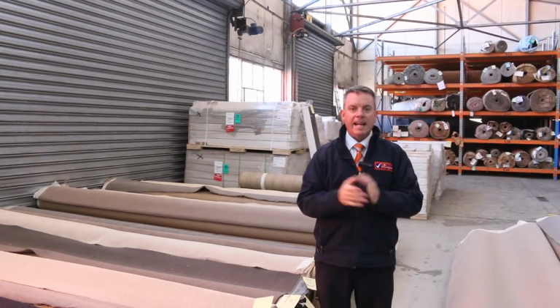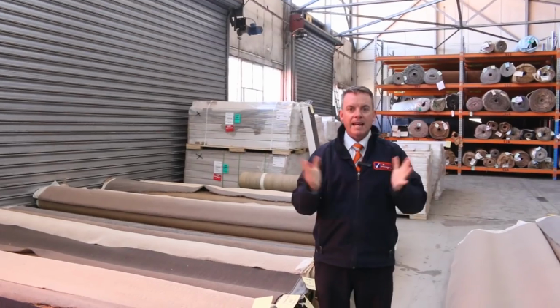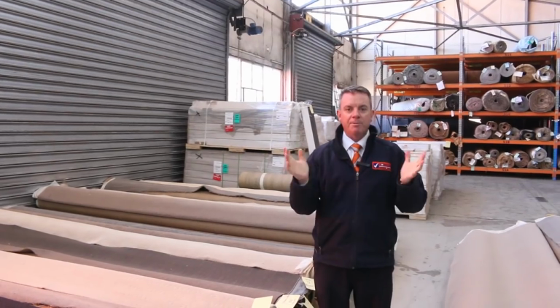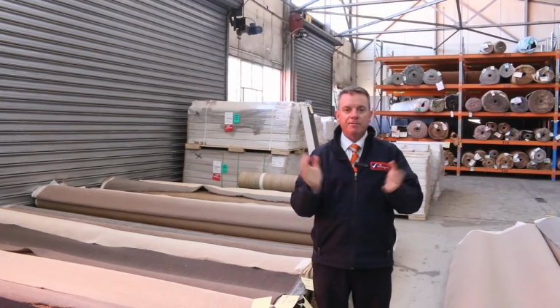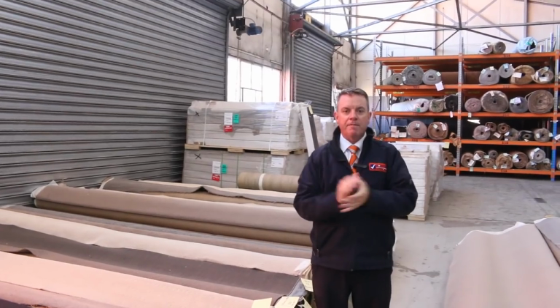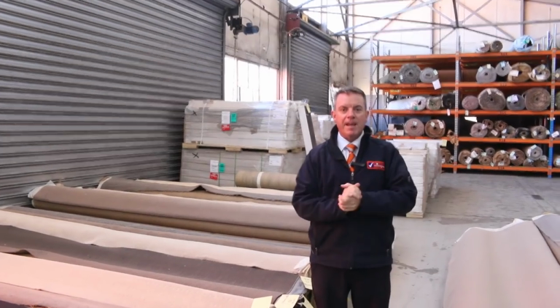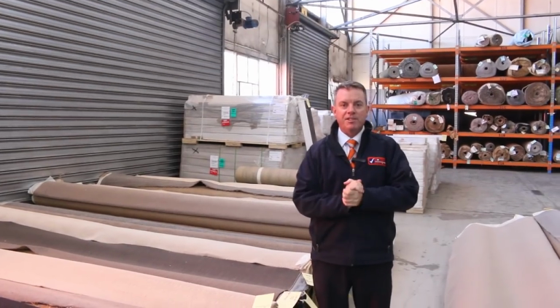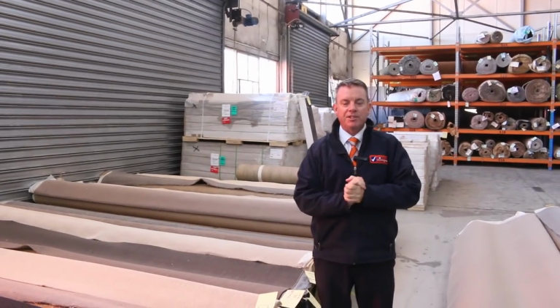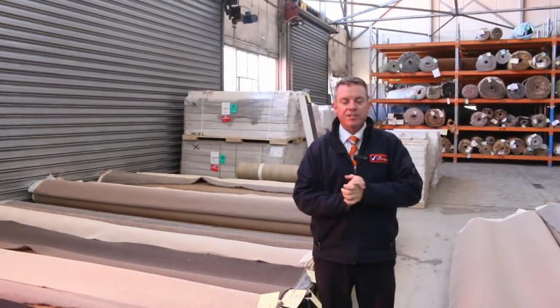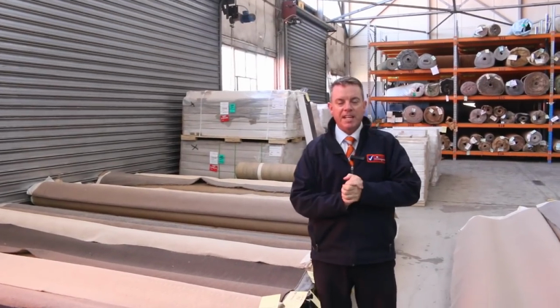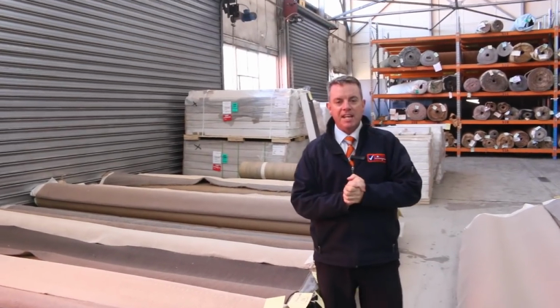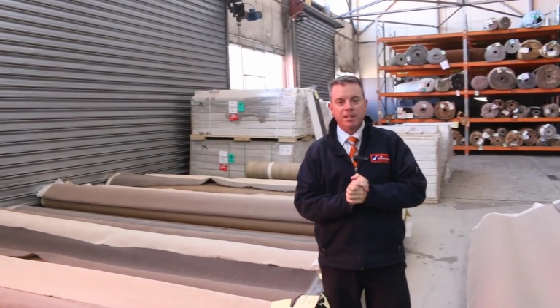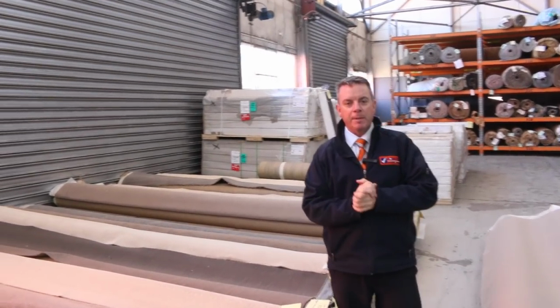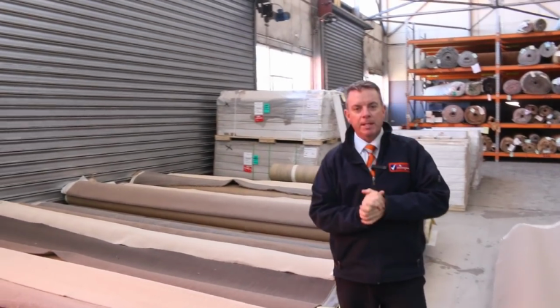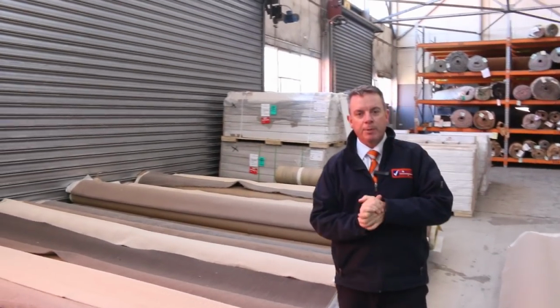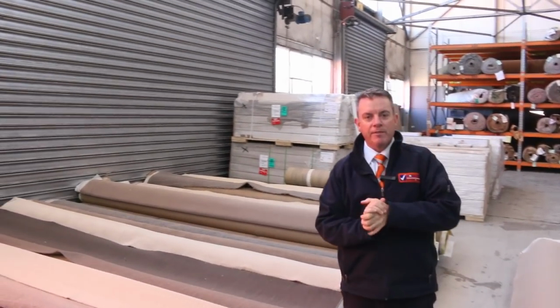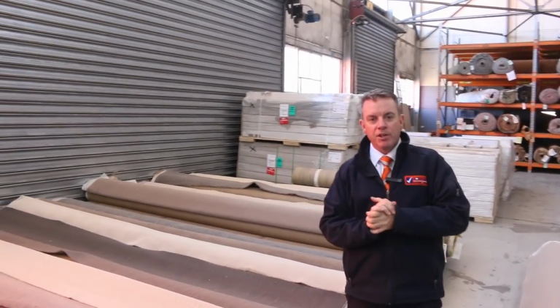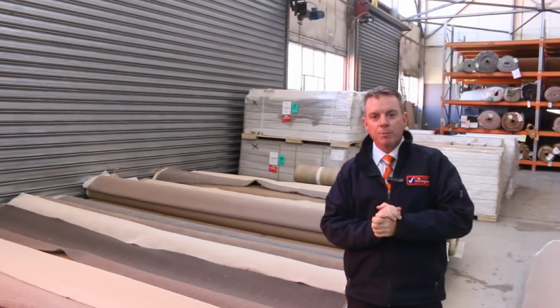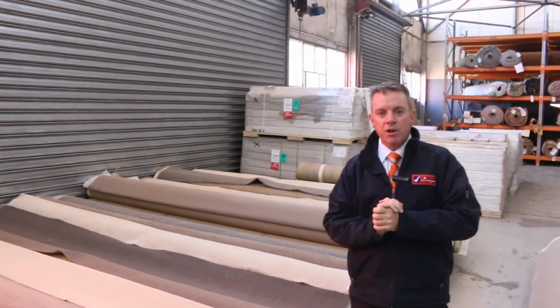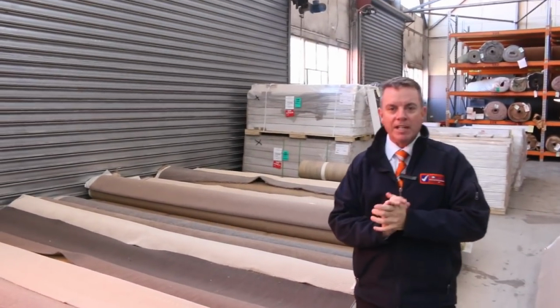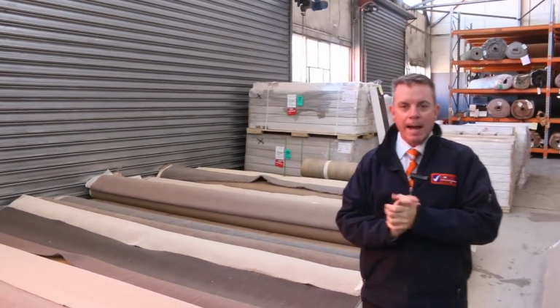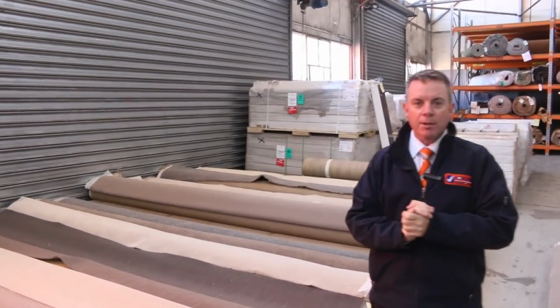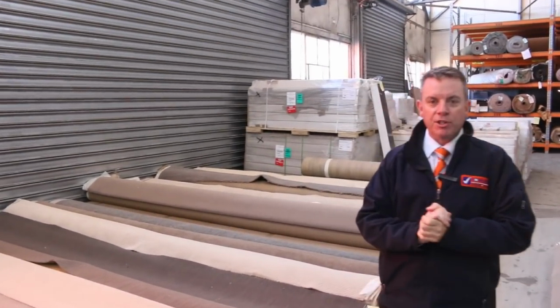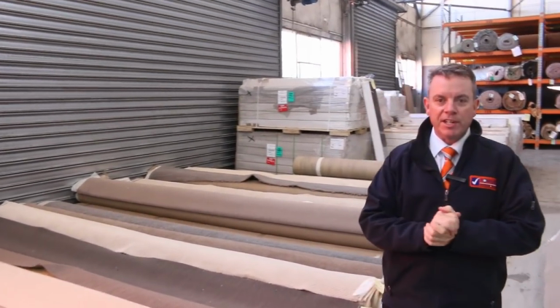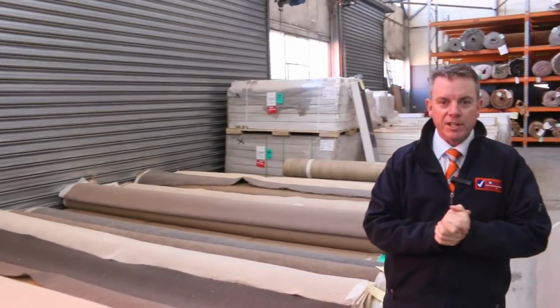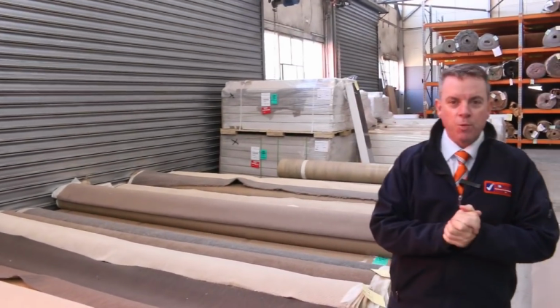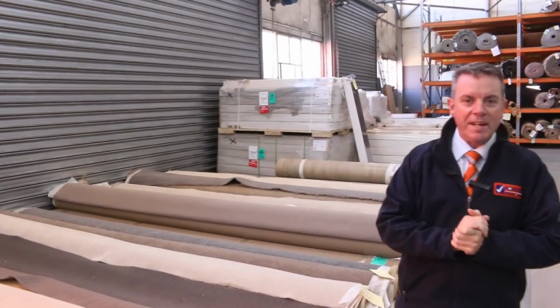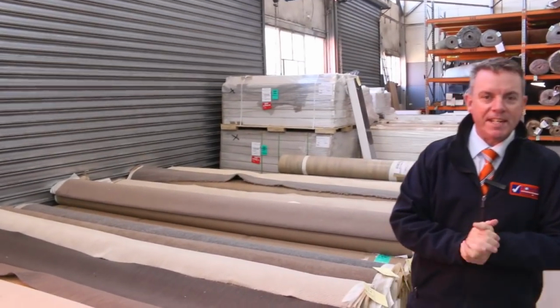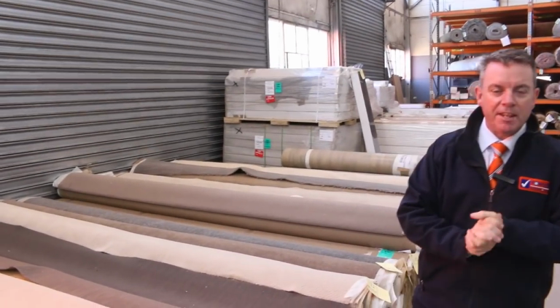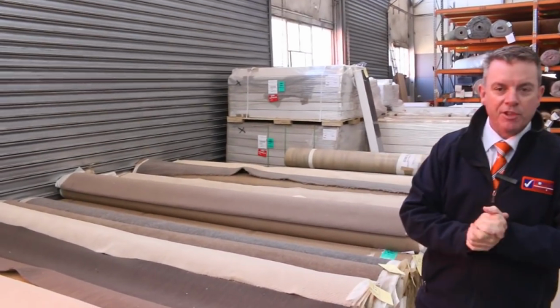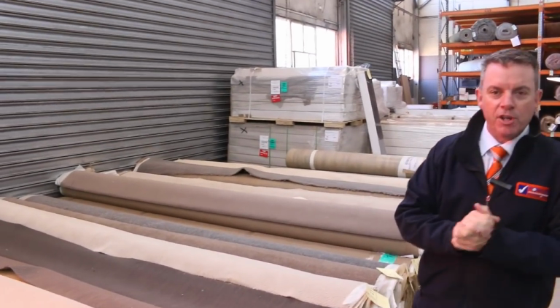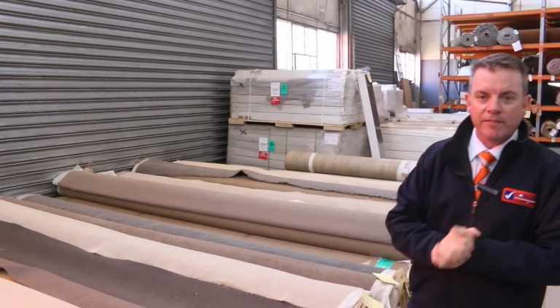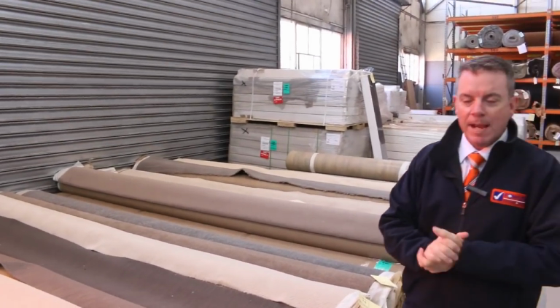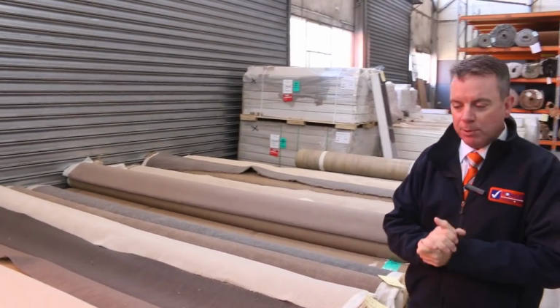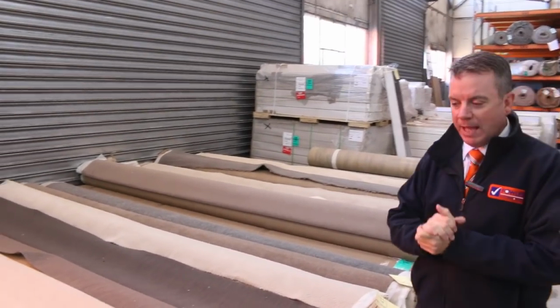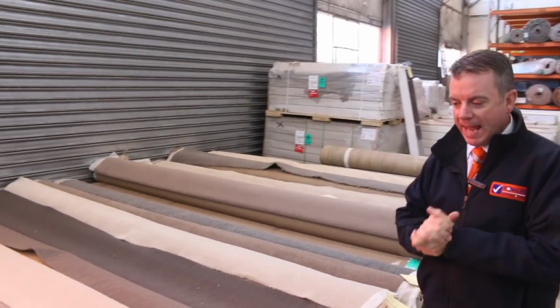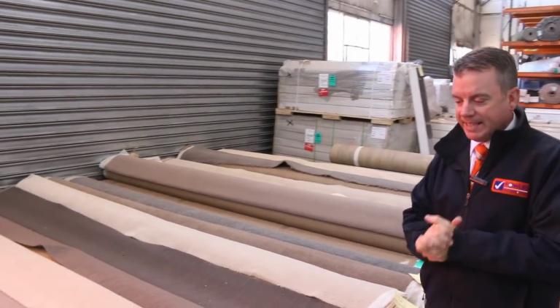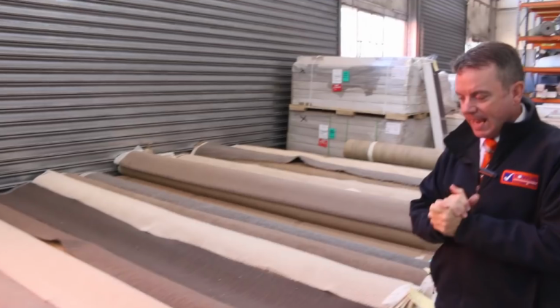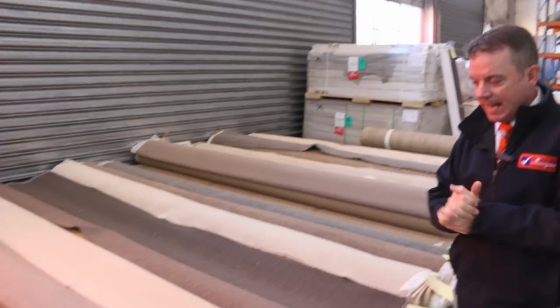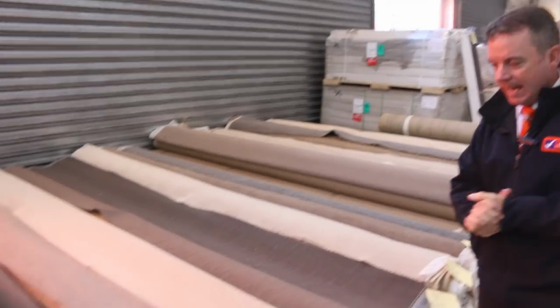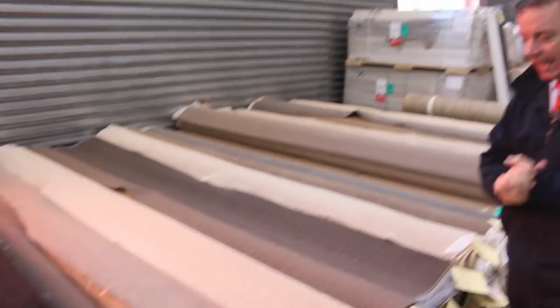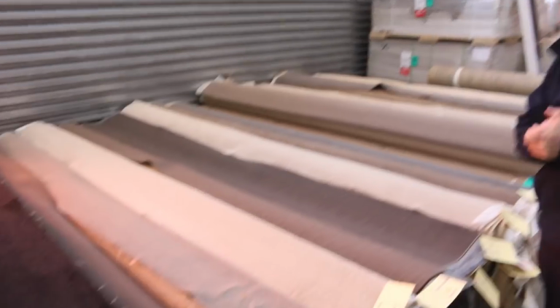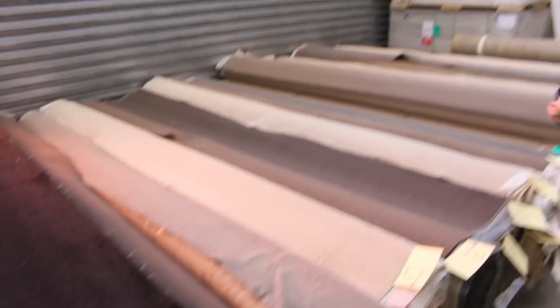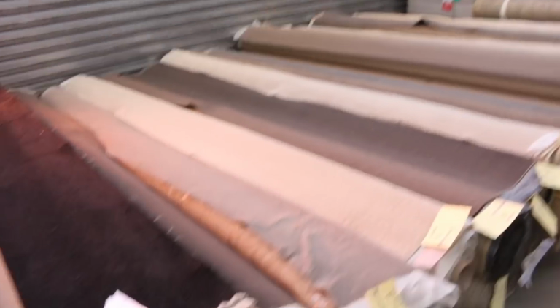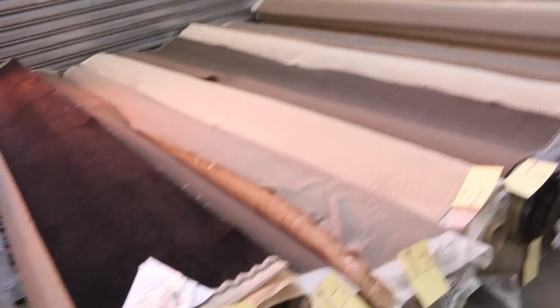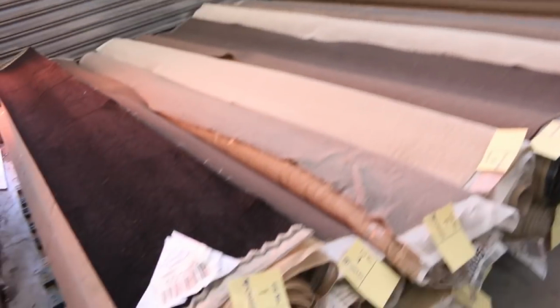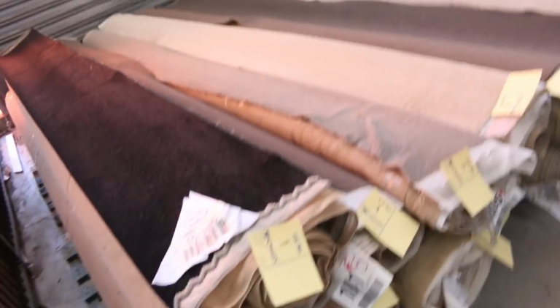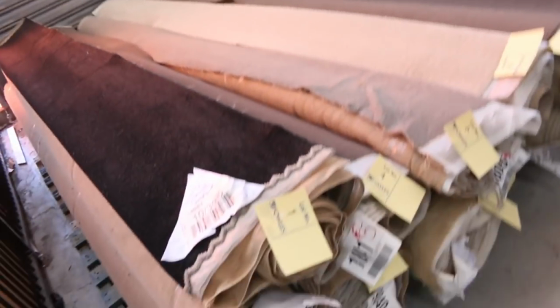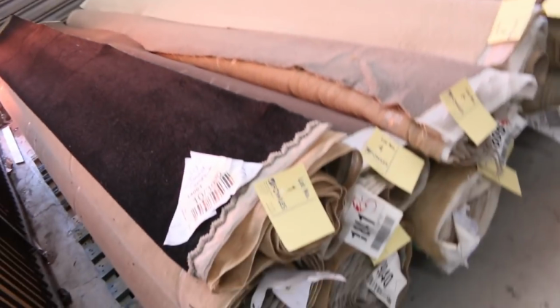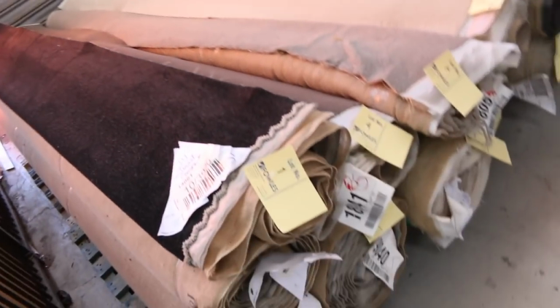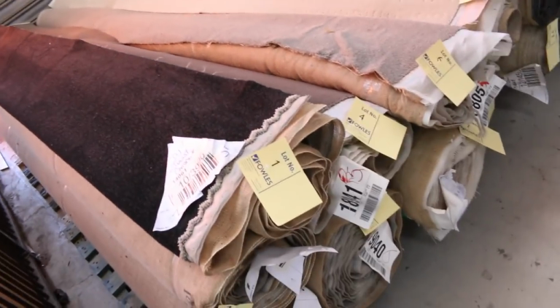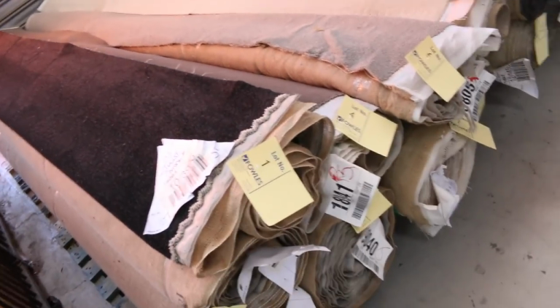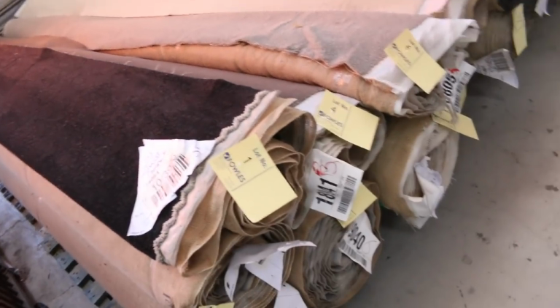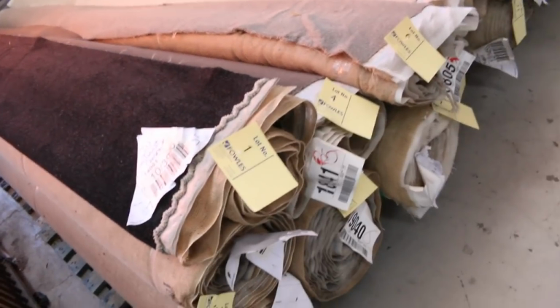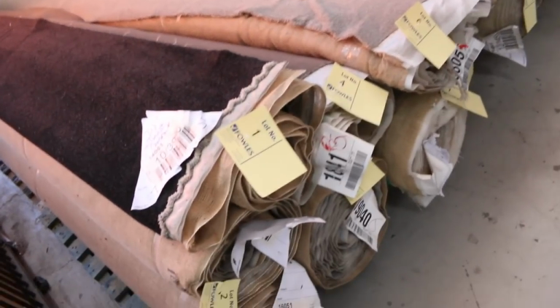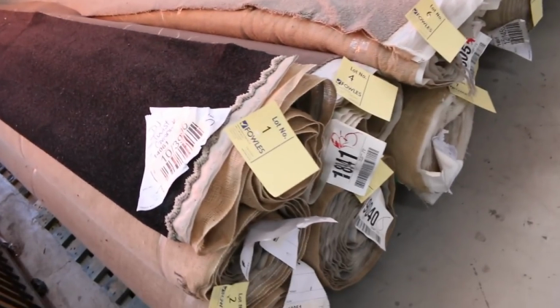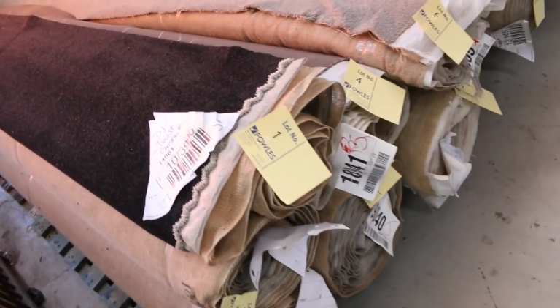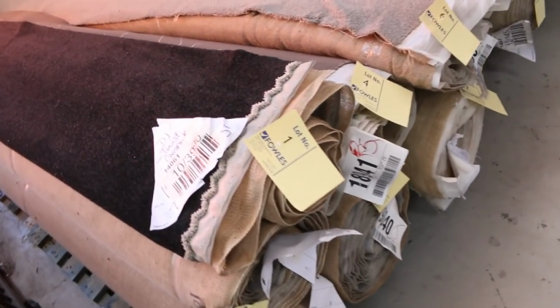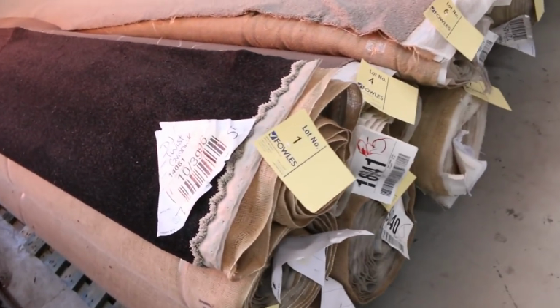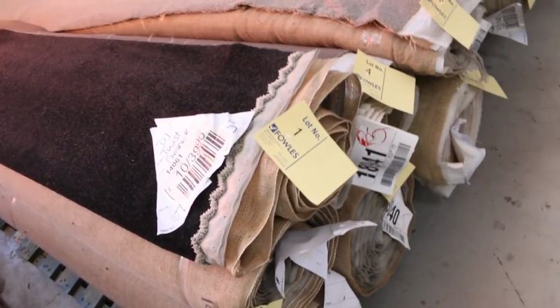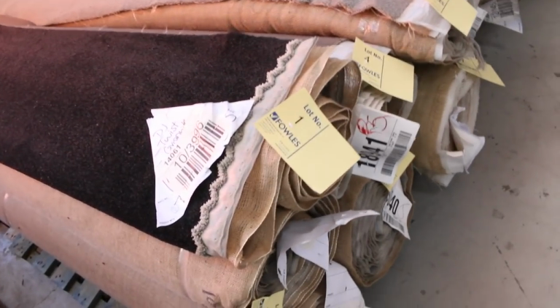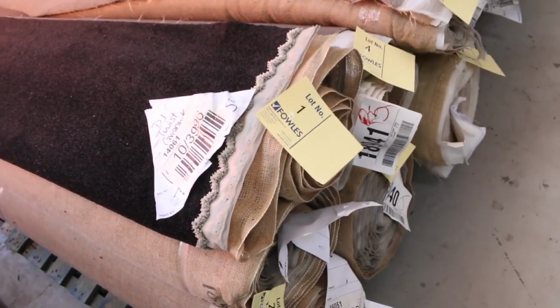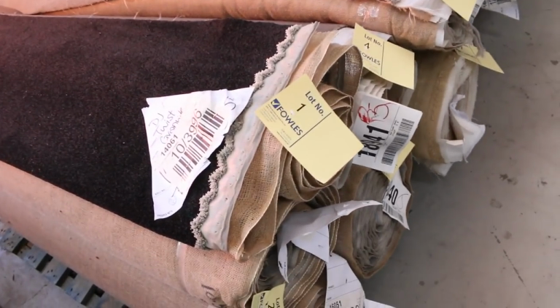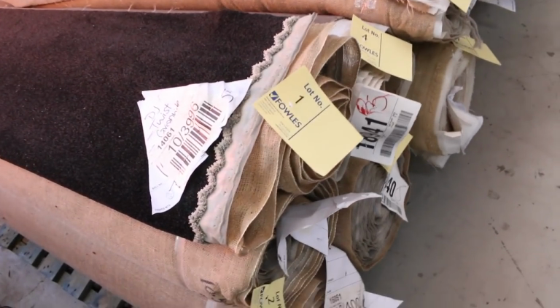G'day, I'm John from Fowles Auction and Sales. I'm here to preview tomorrow's carpet auction — that's Wednesday the 3rd of April at 10am. Righto, we've got another massive auction this week.